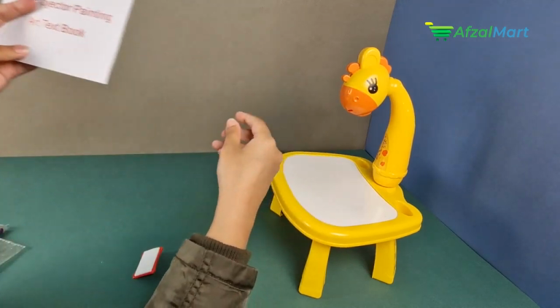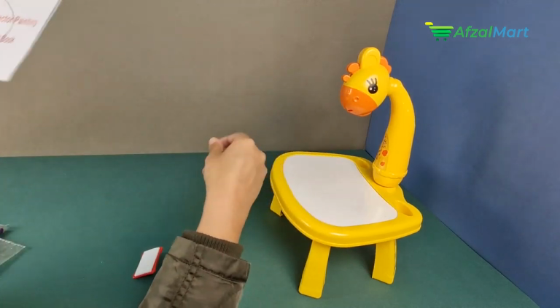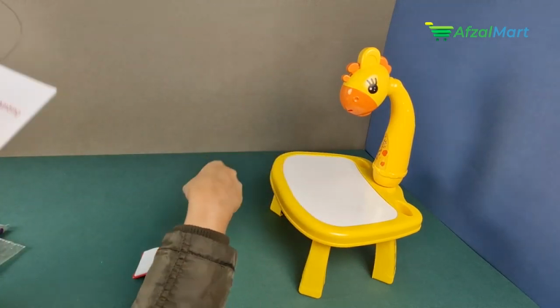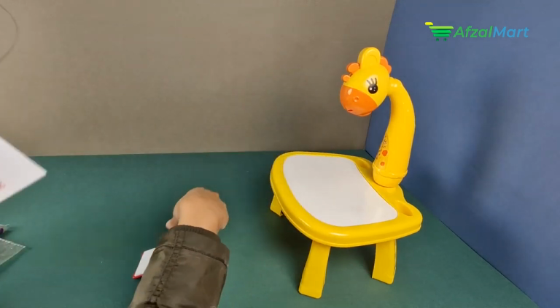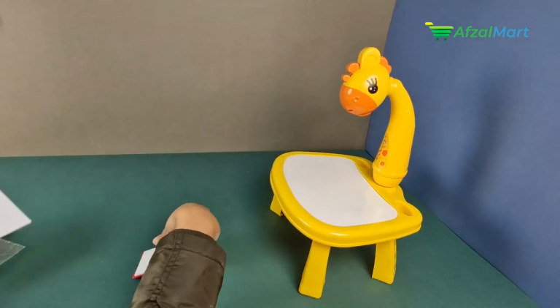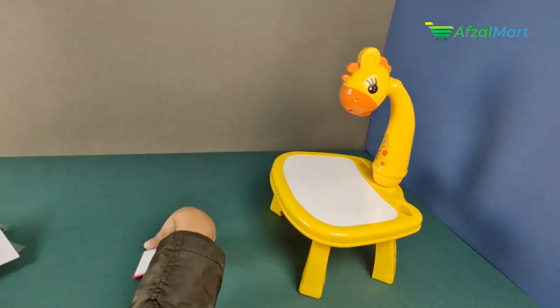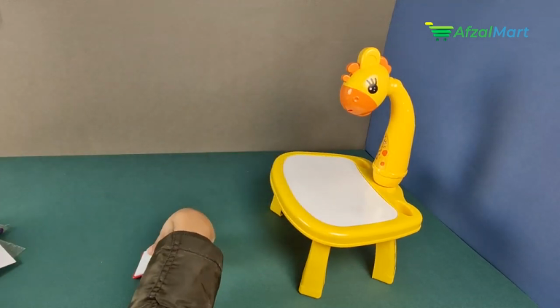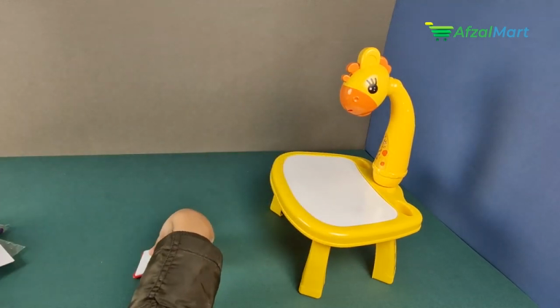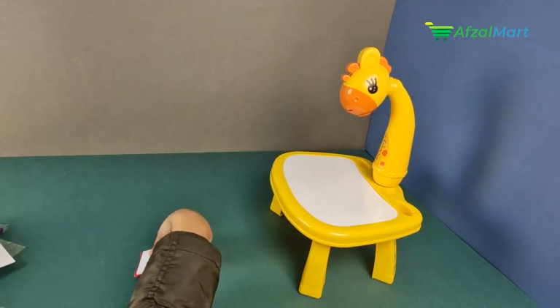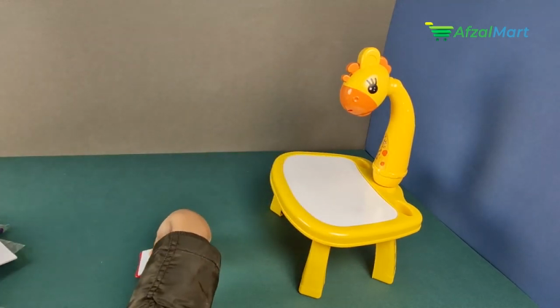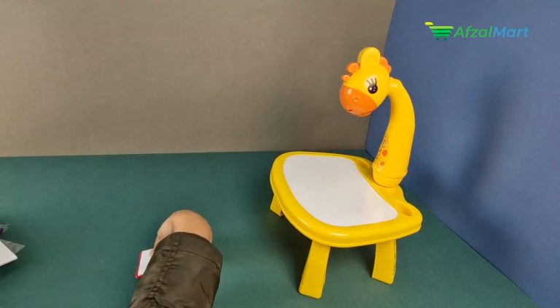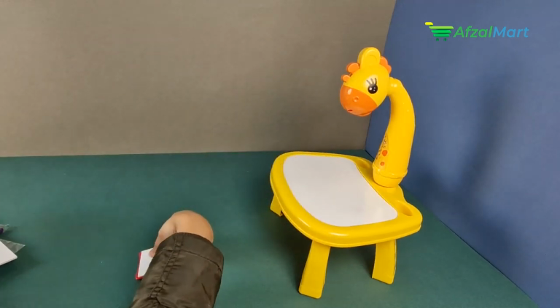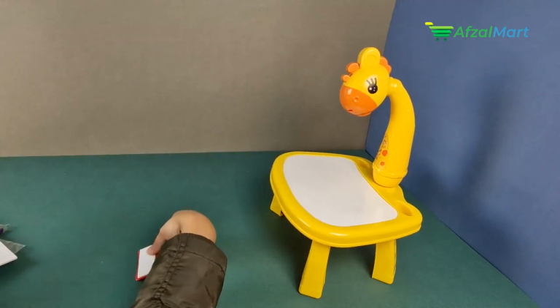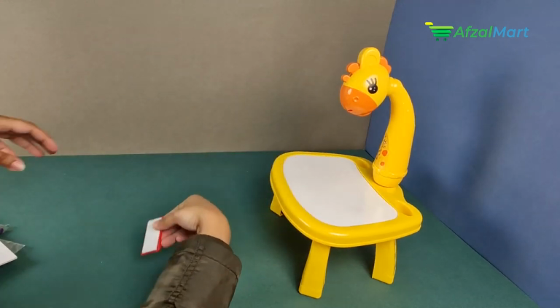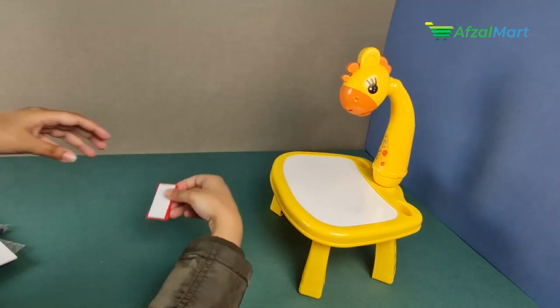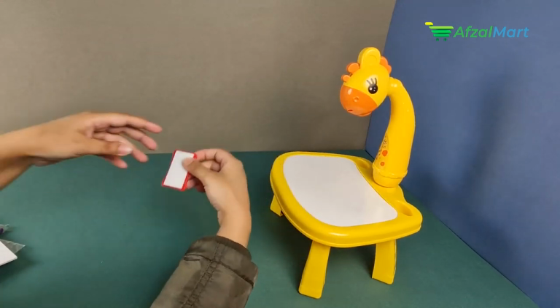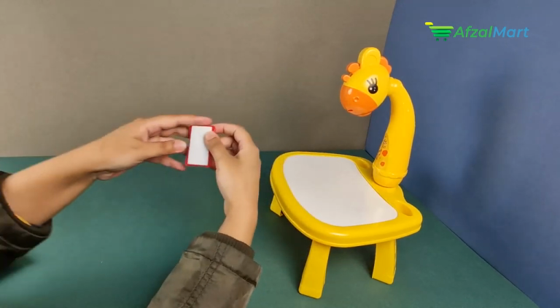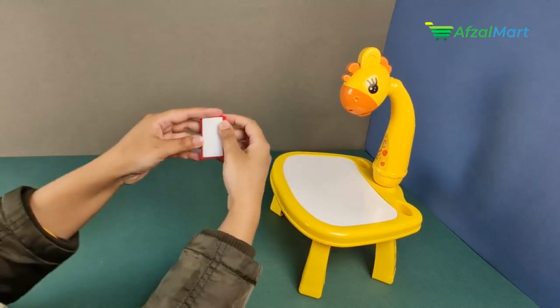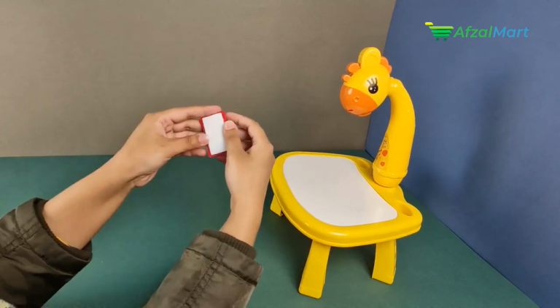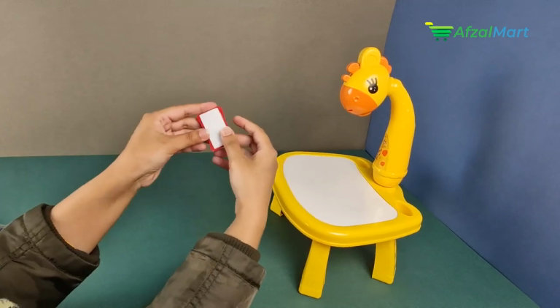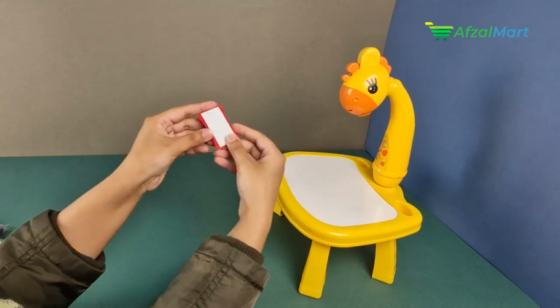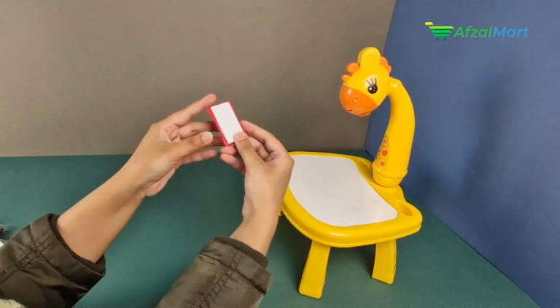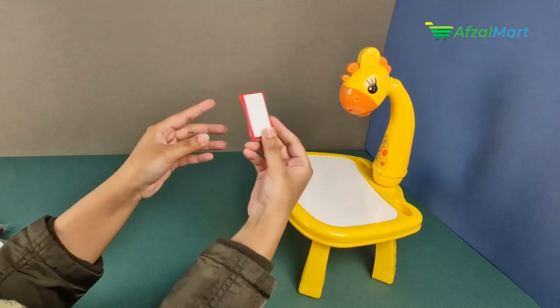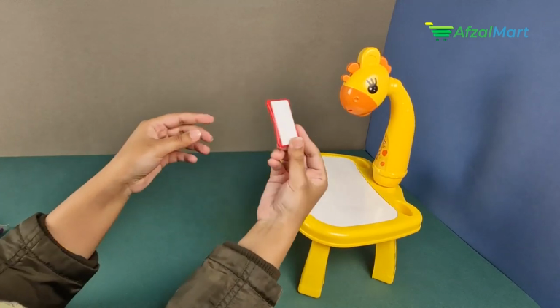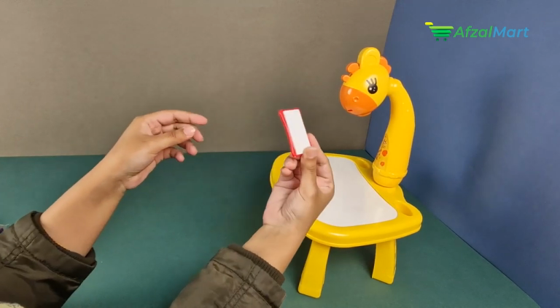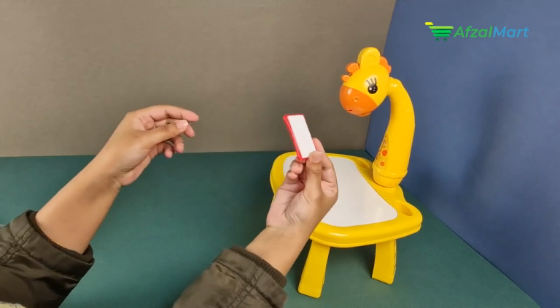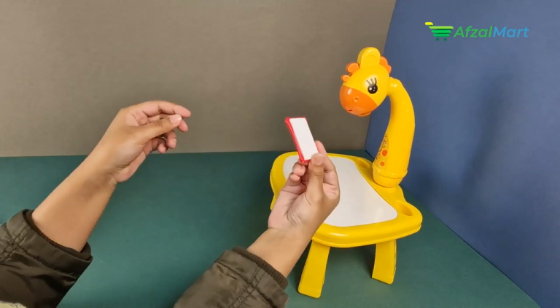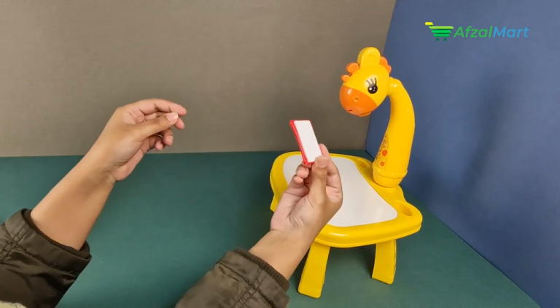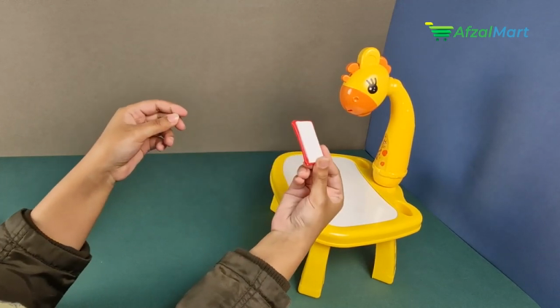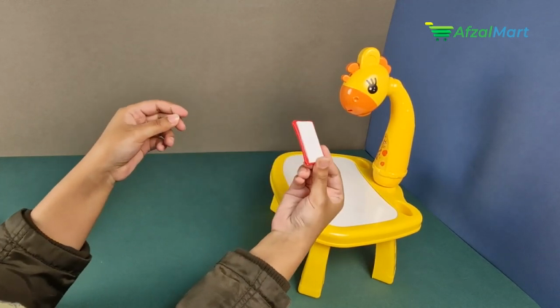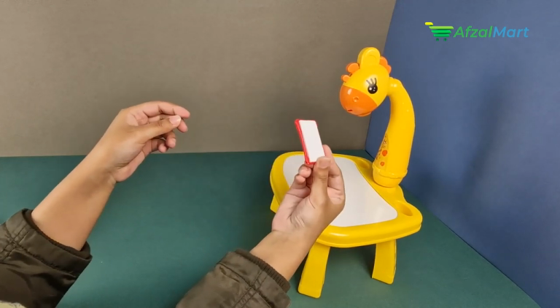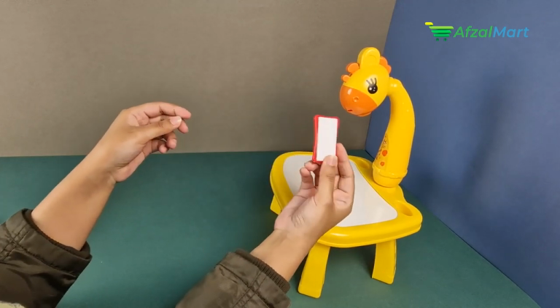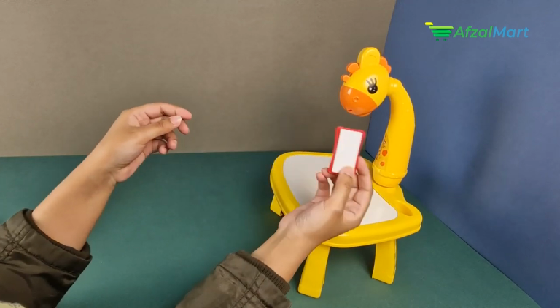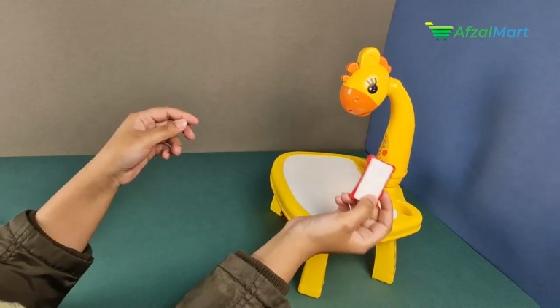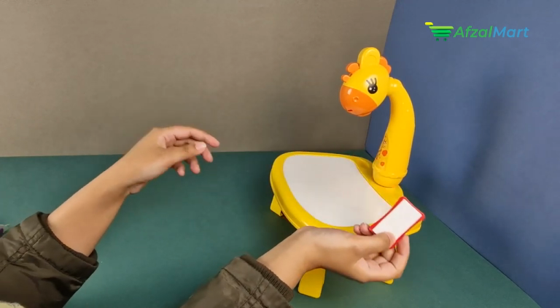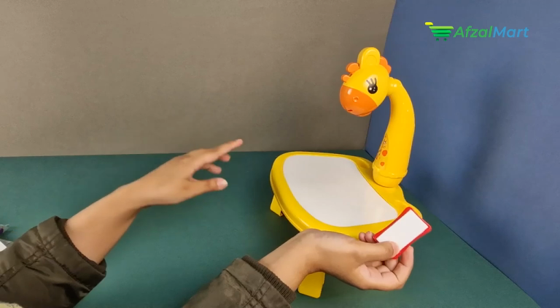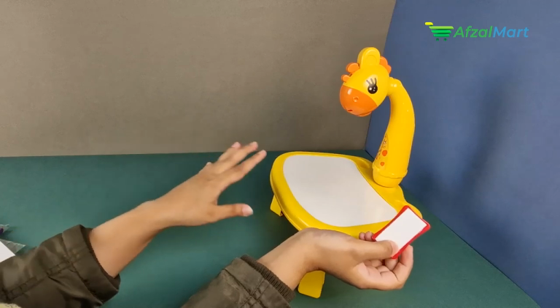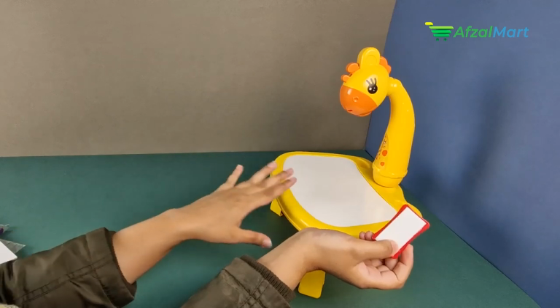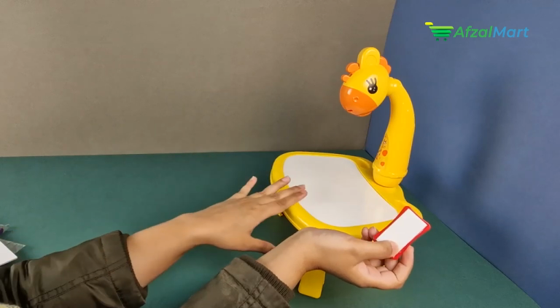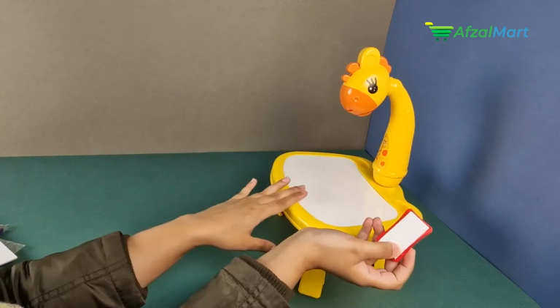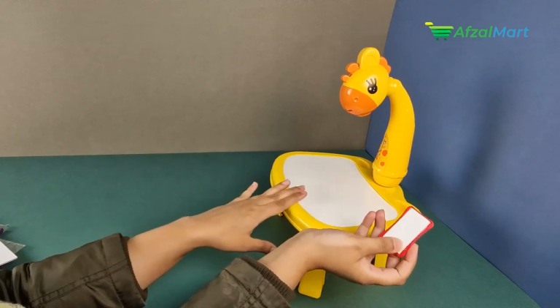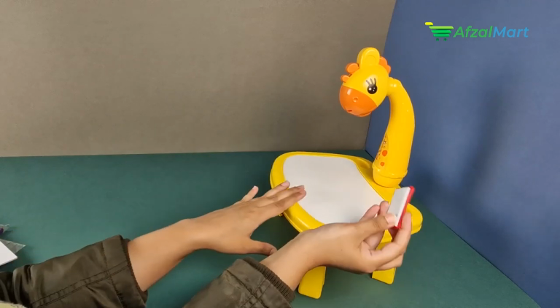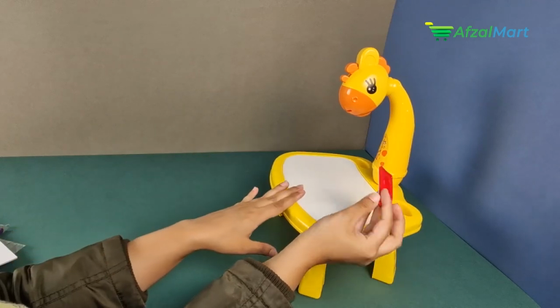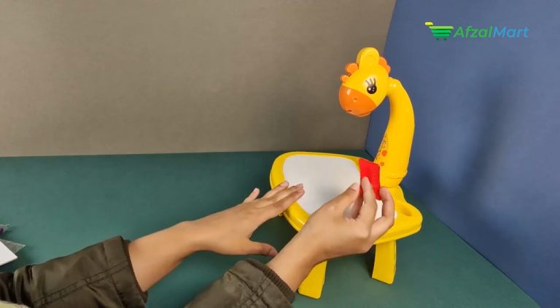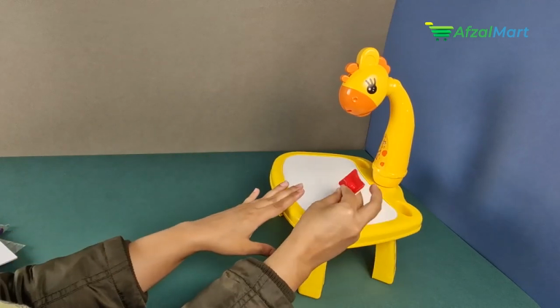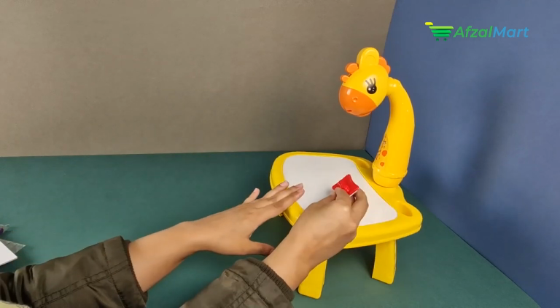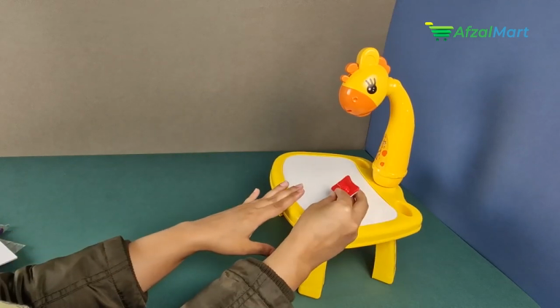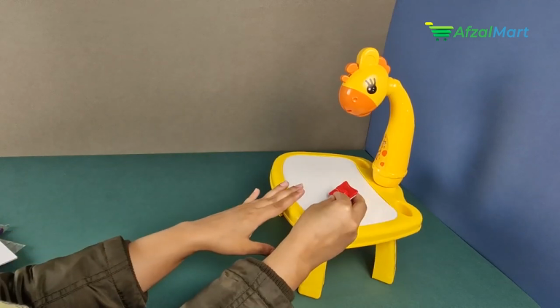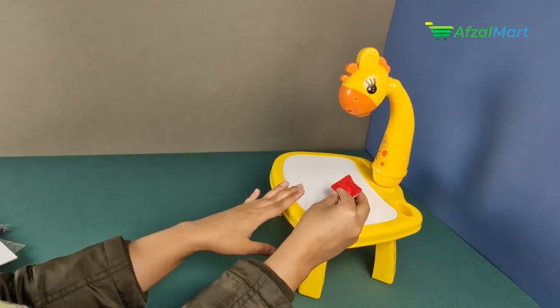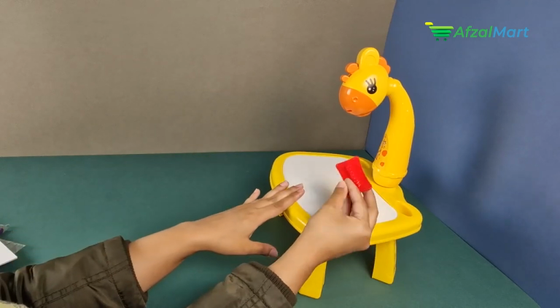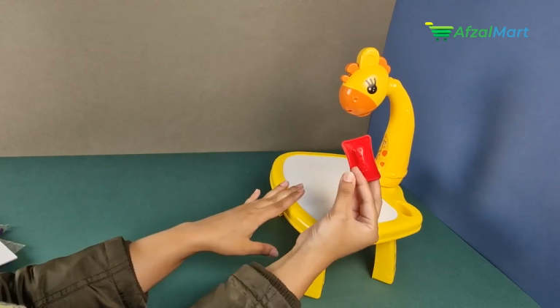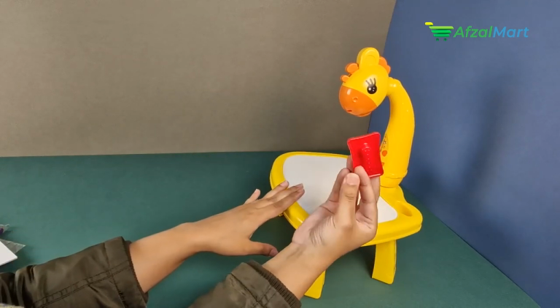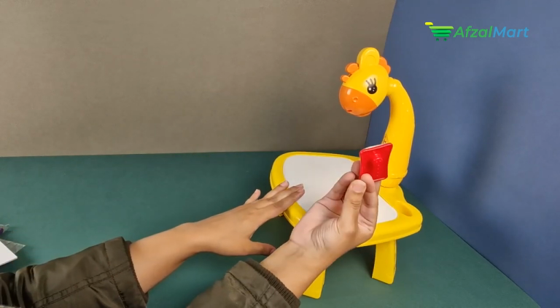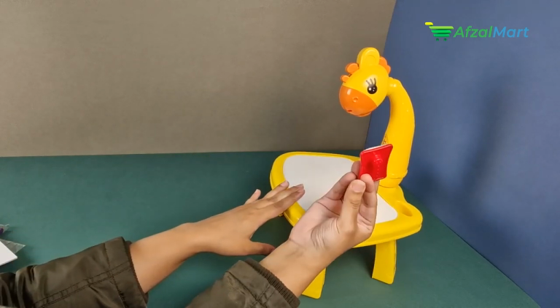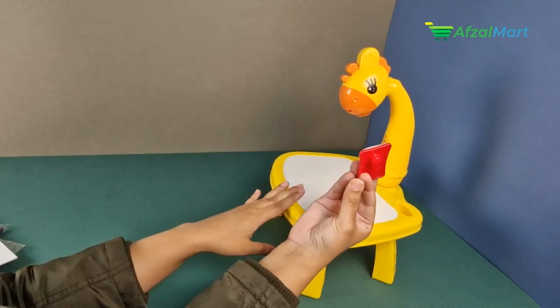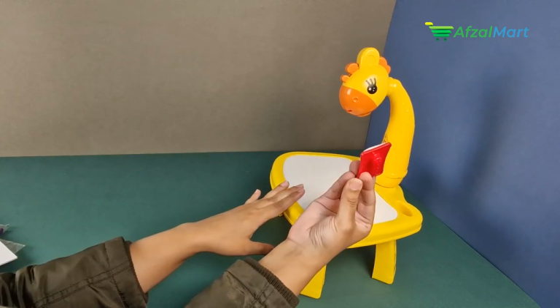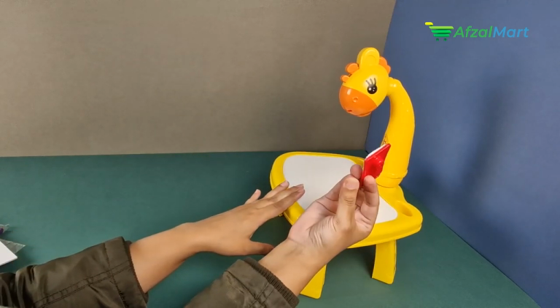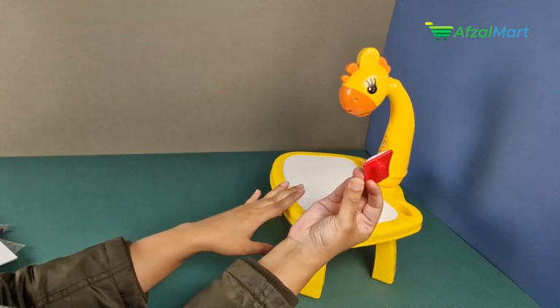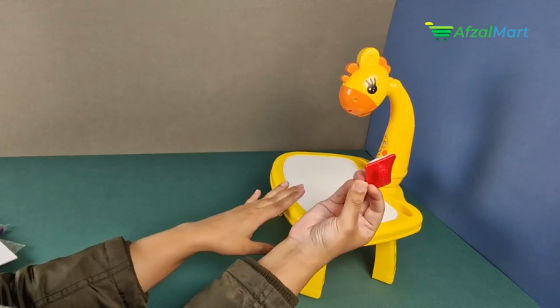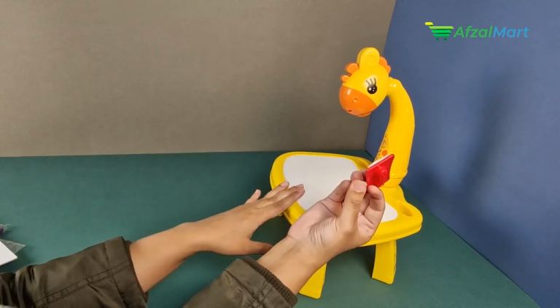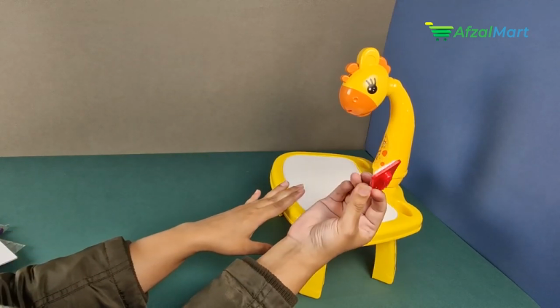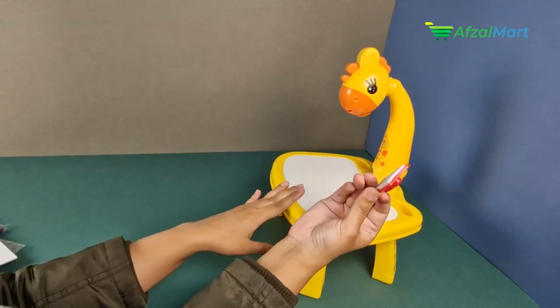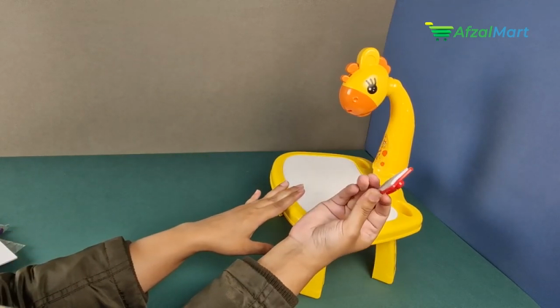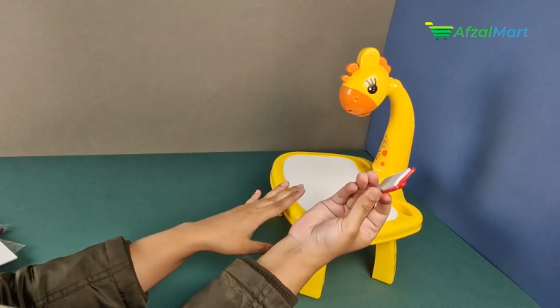If you are using the whiteboard, you can use it to erase your drawings. After drawing, you can remove it easily.